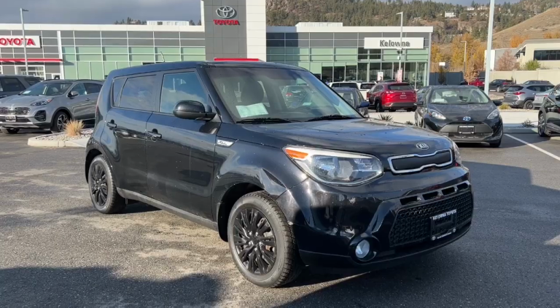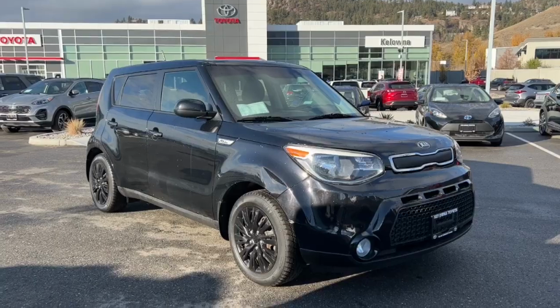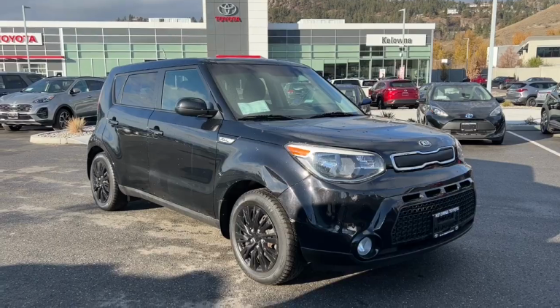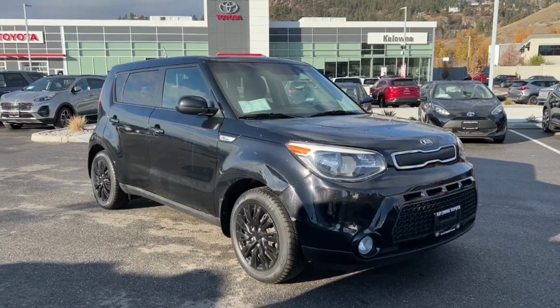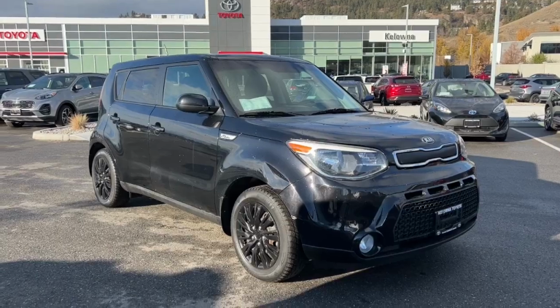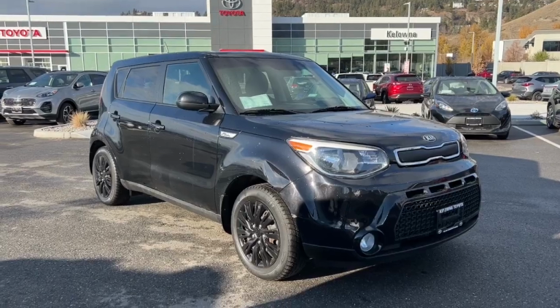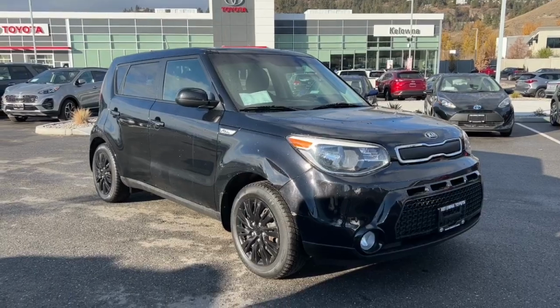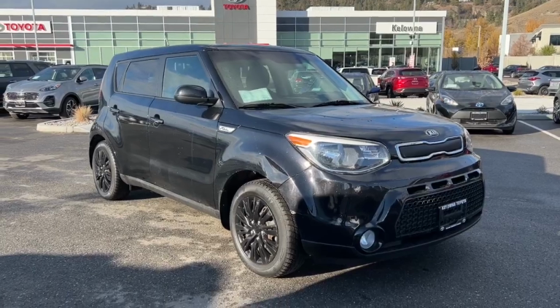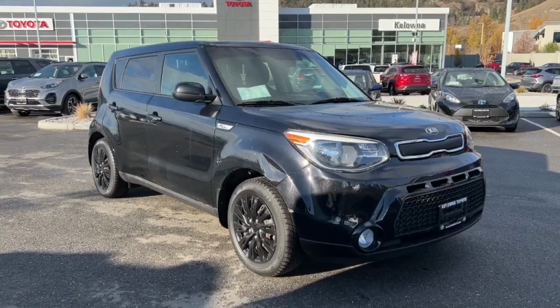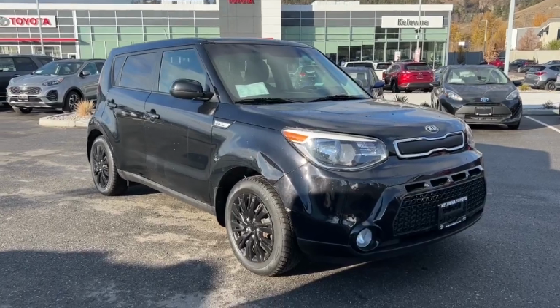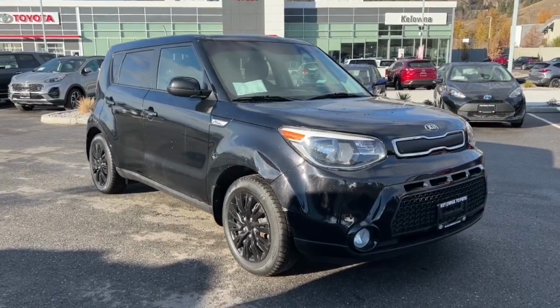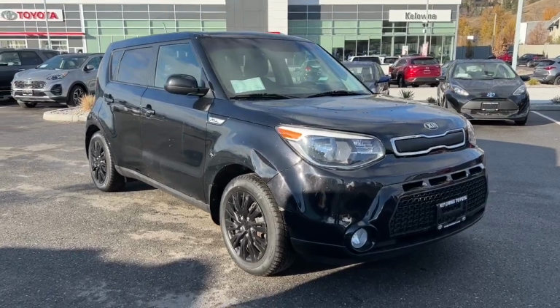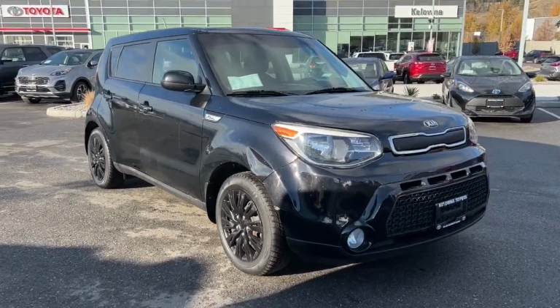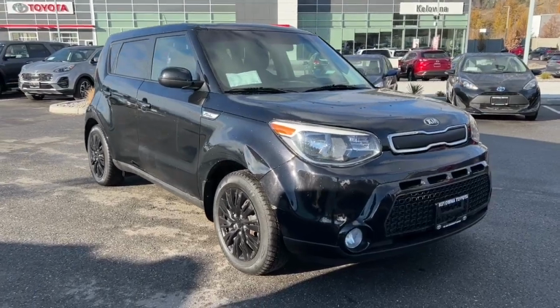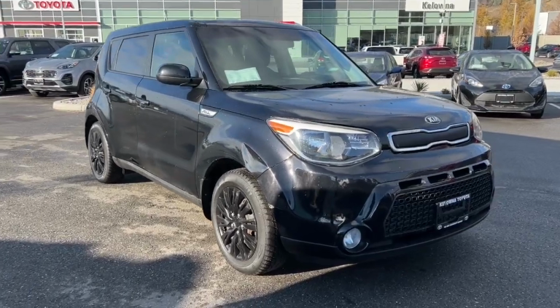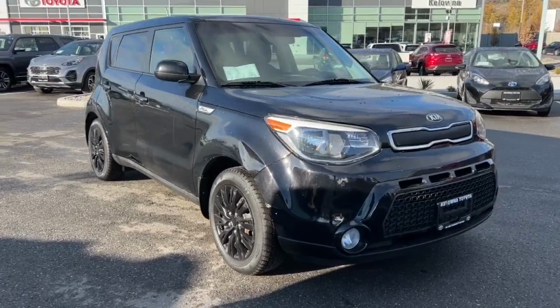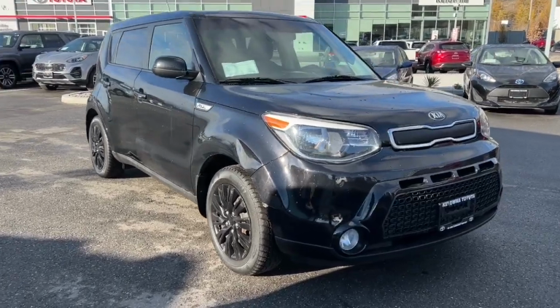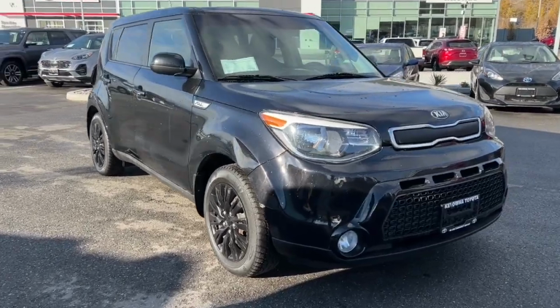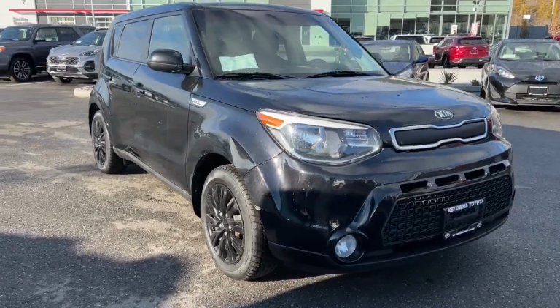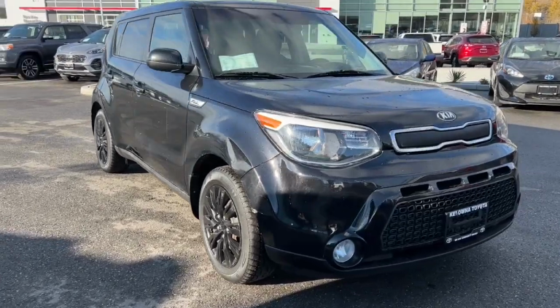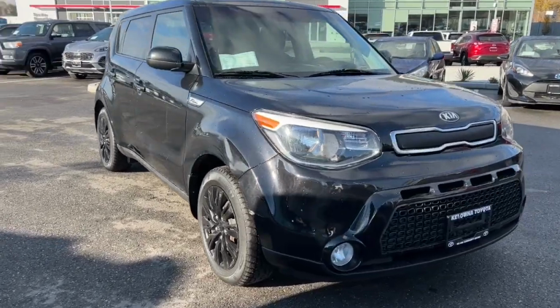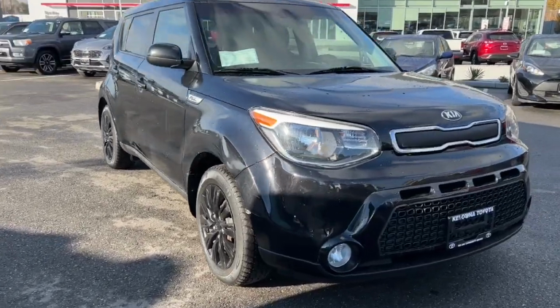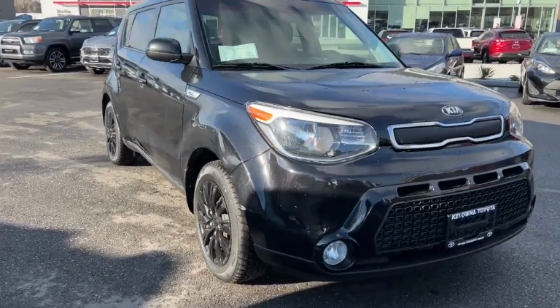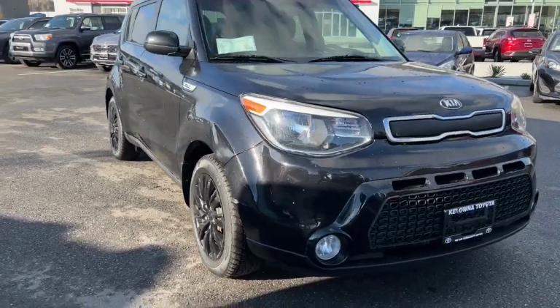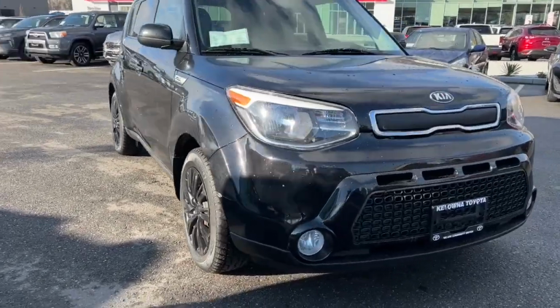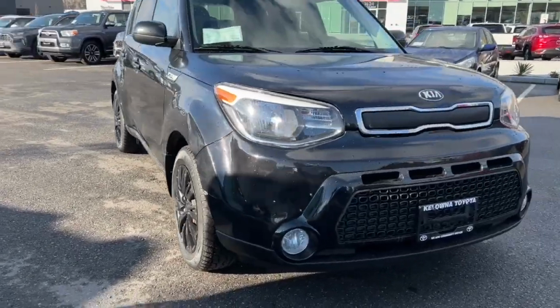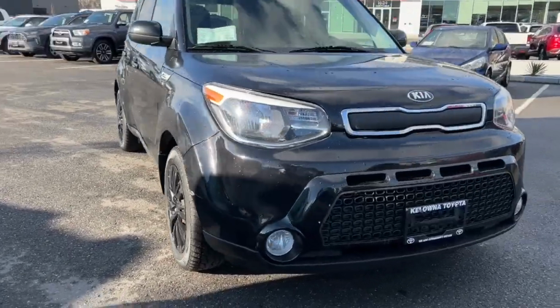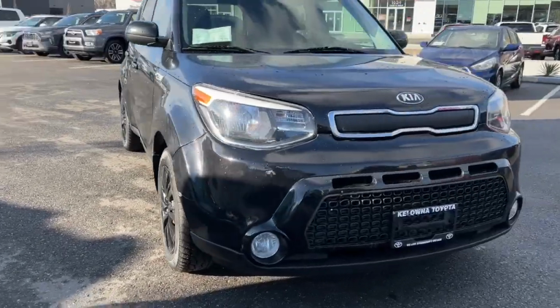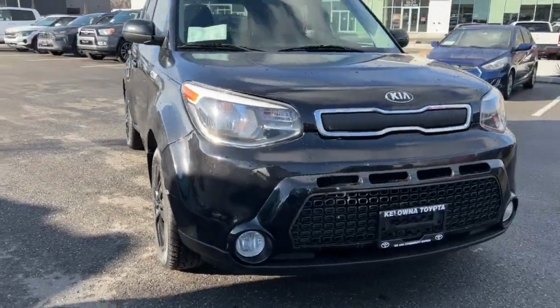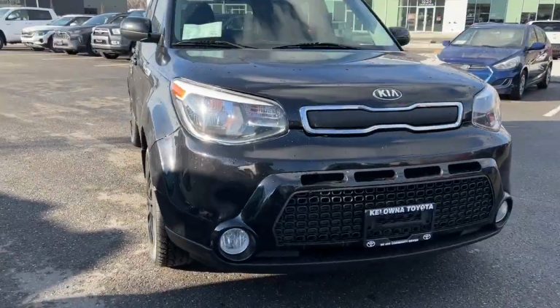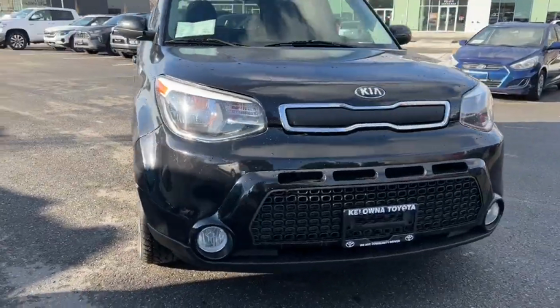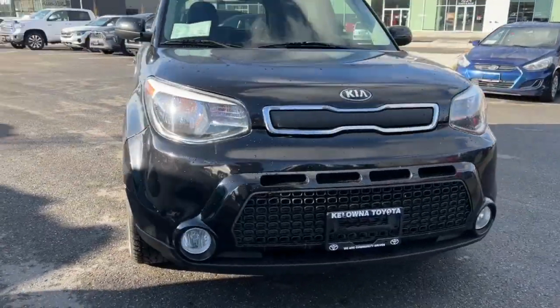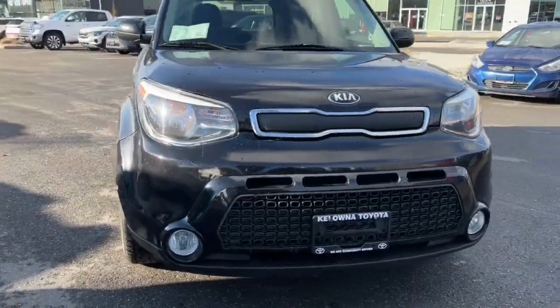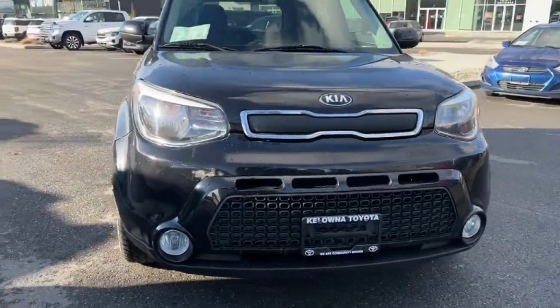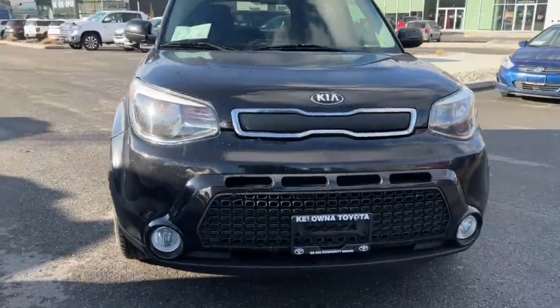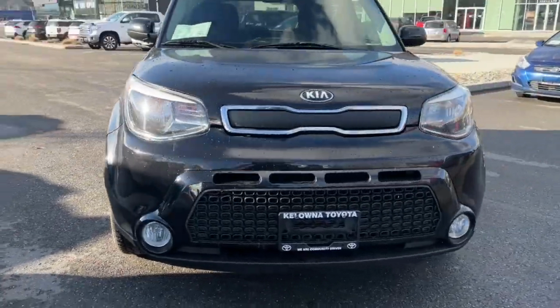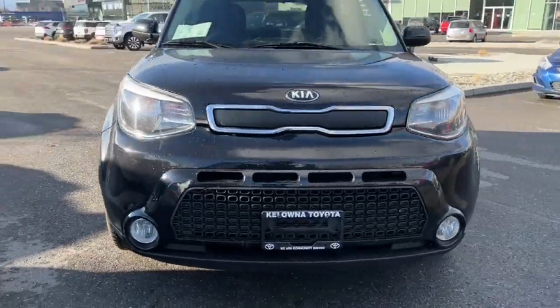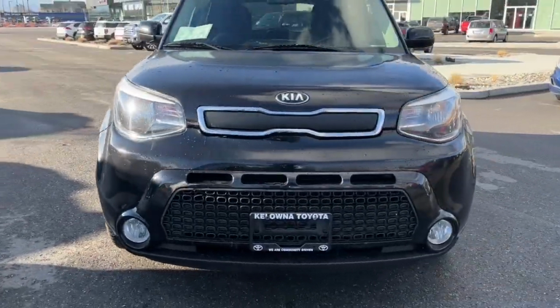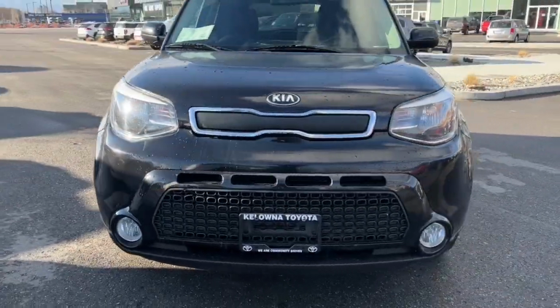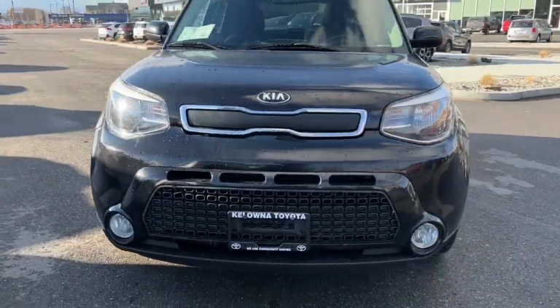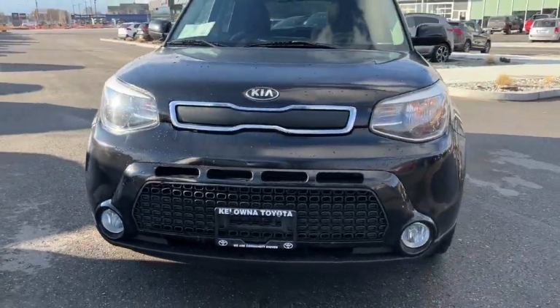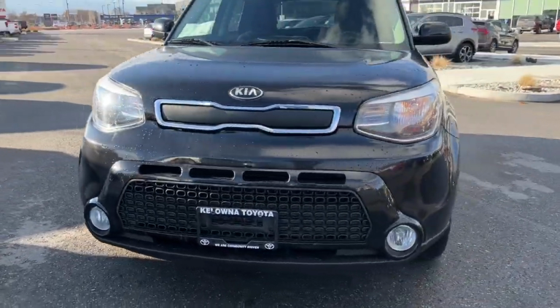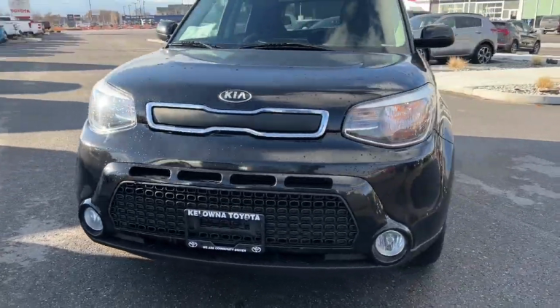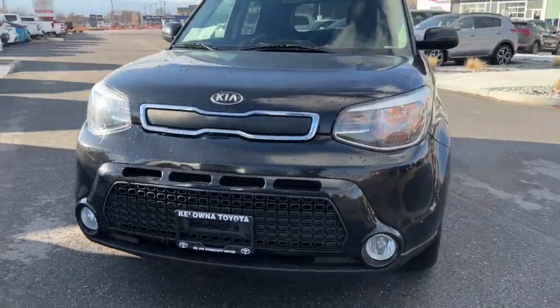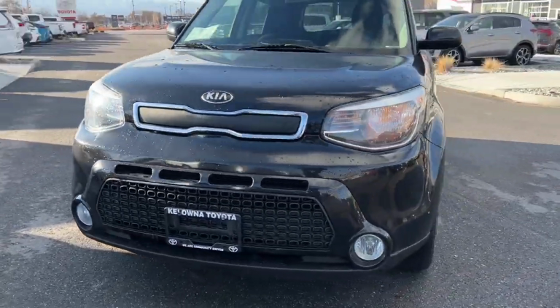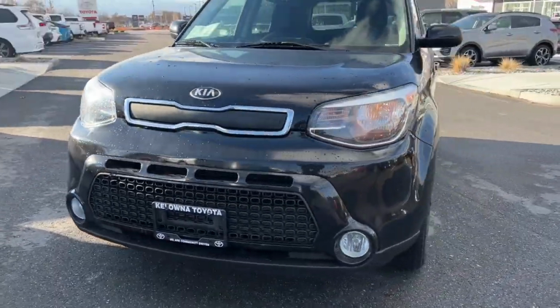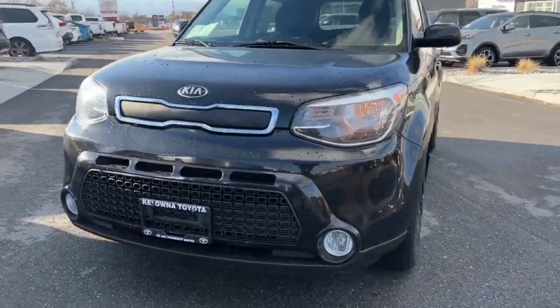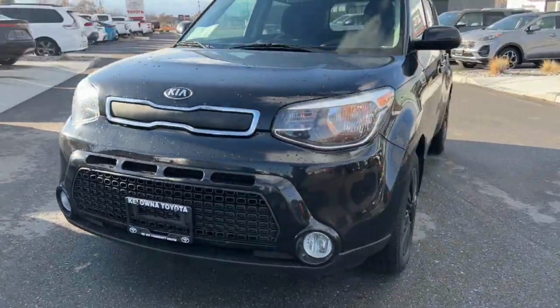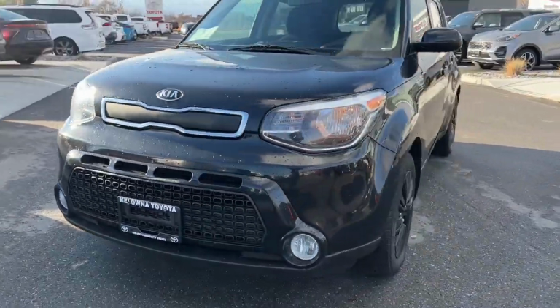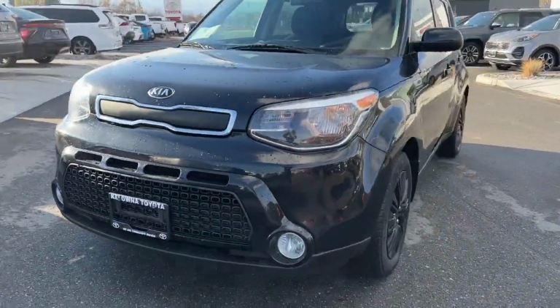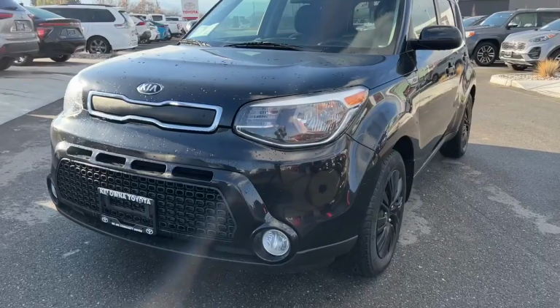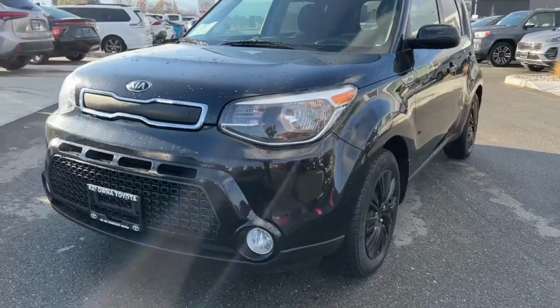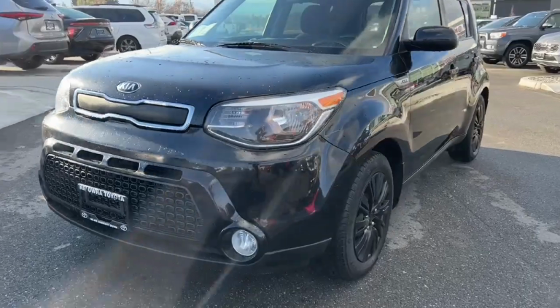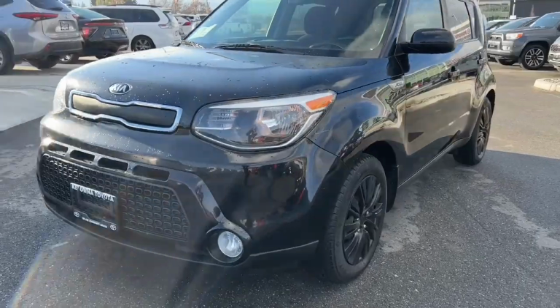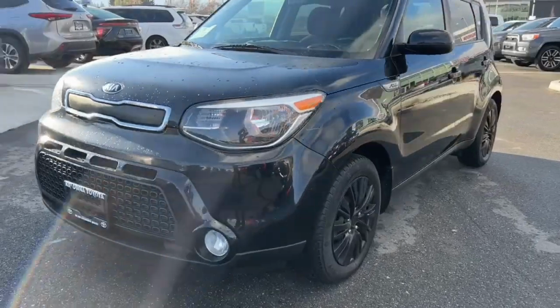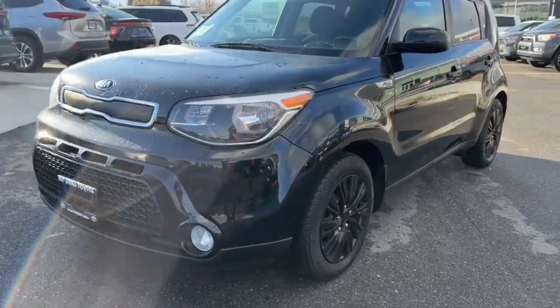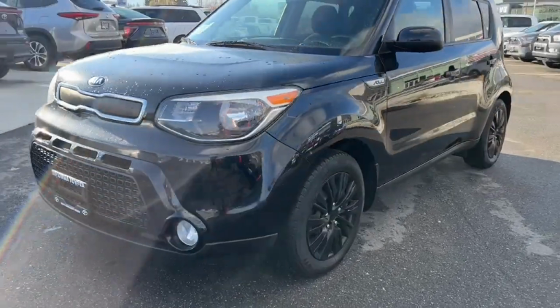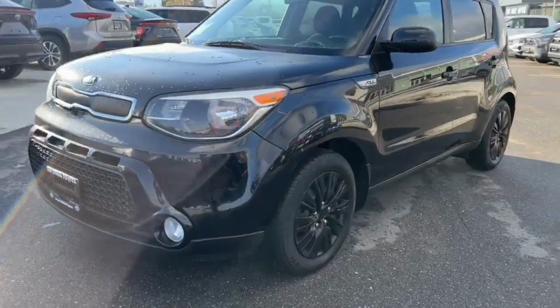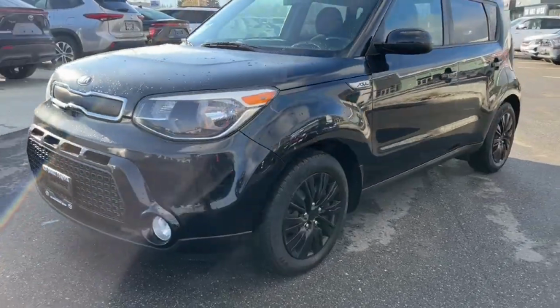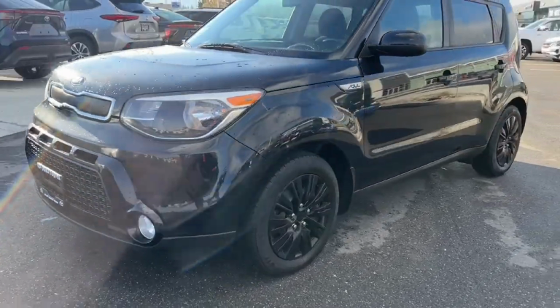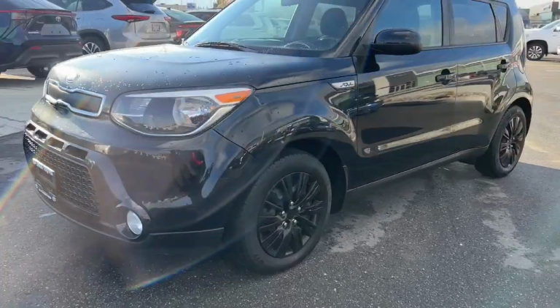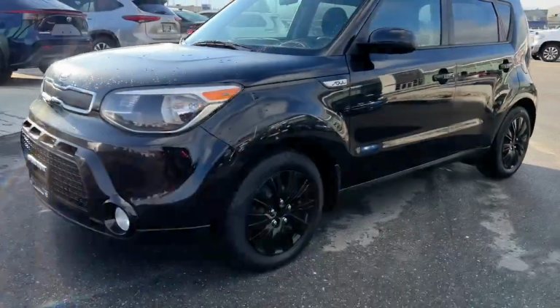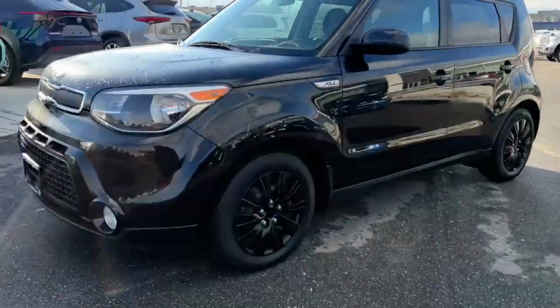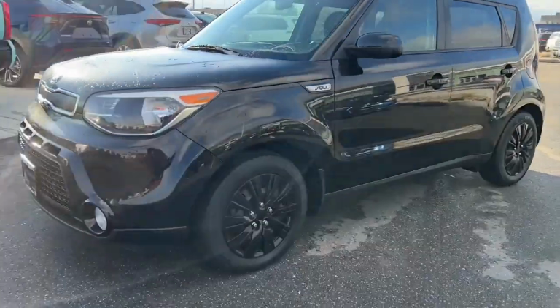Step into the versatility and comfort of the 2016 Kia Soul LX, available now at Colonna Toyota.